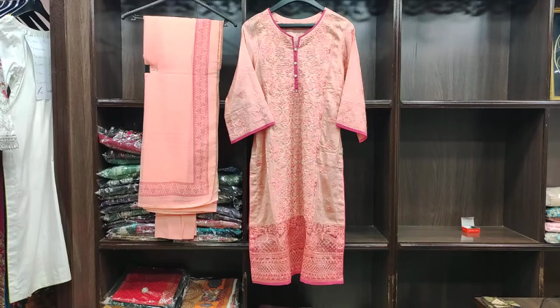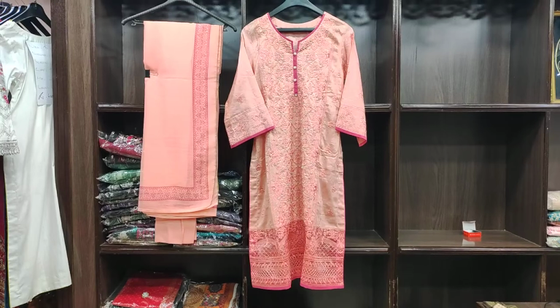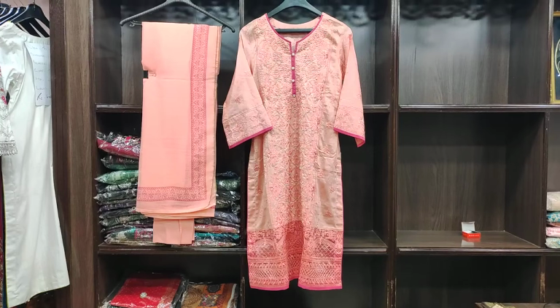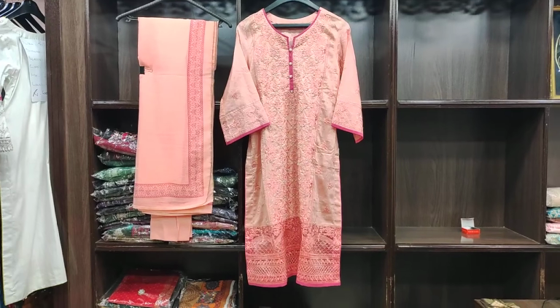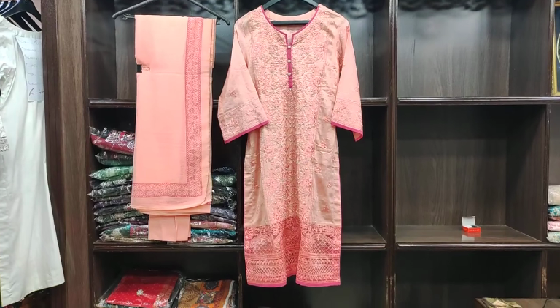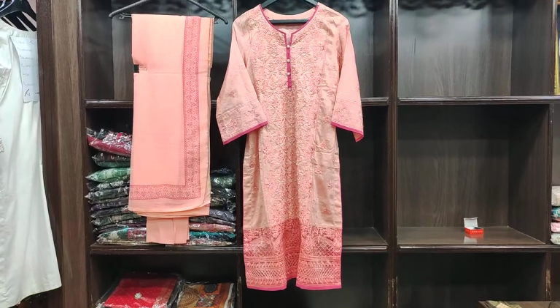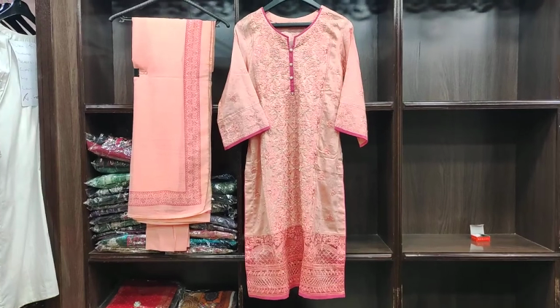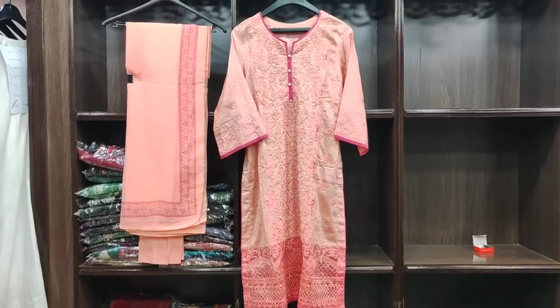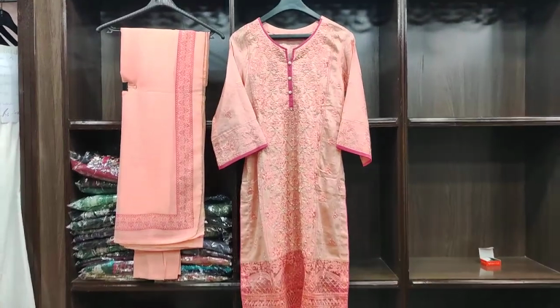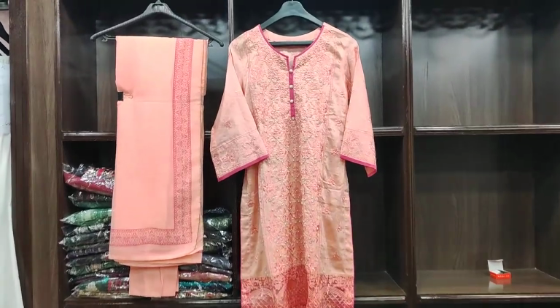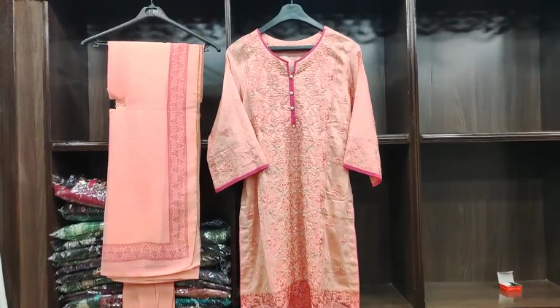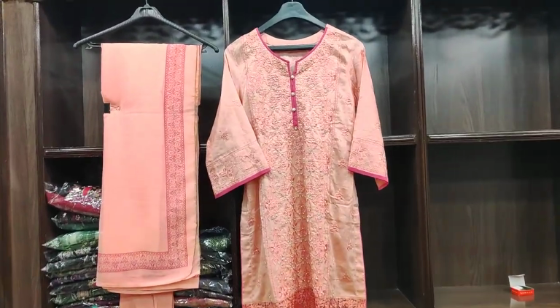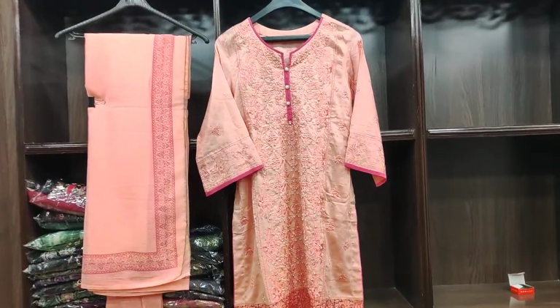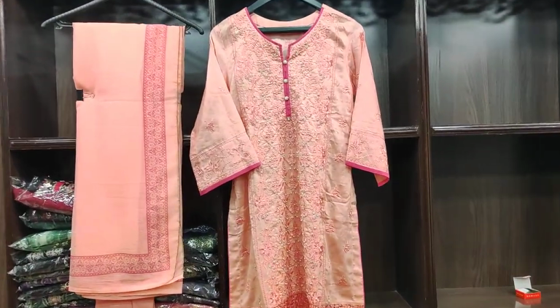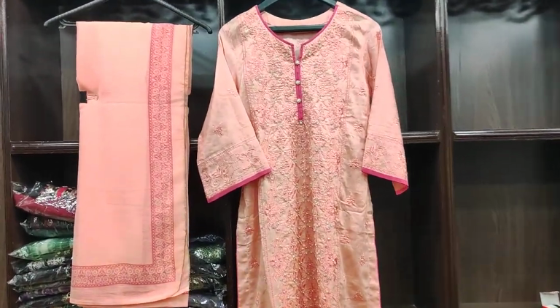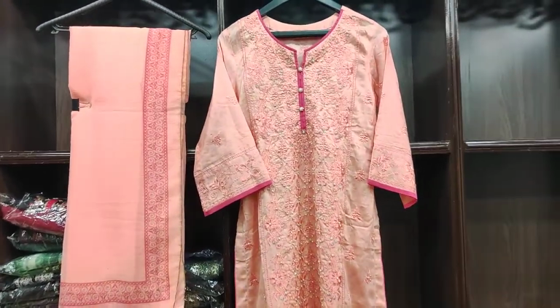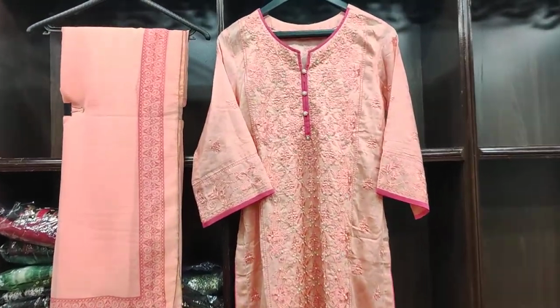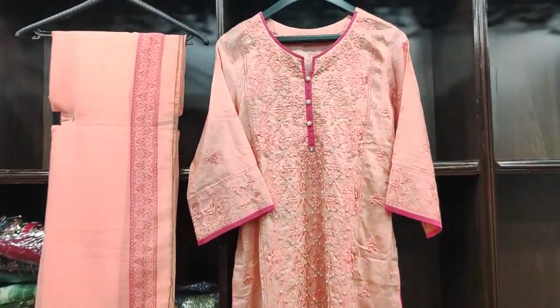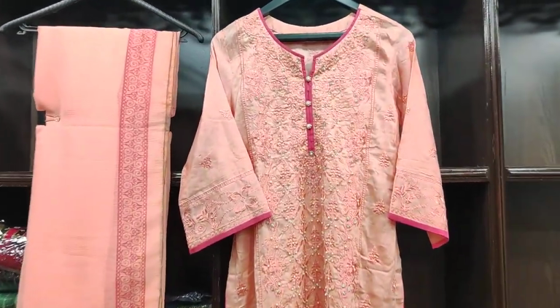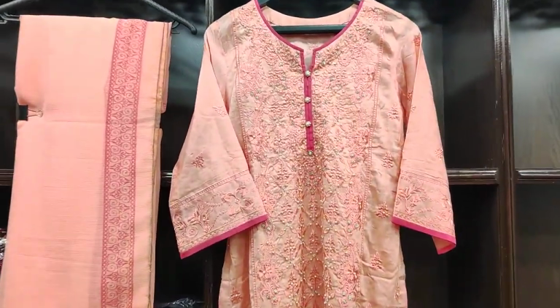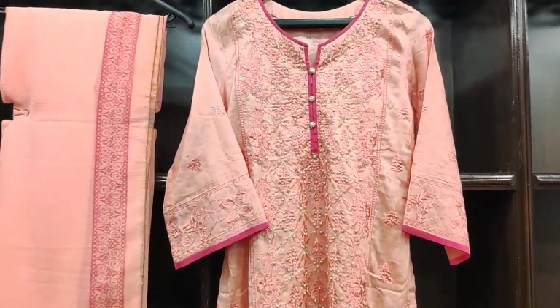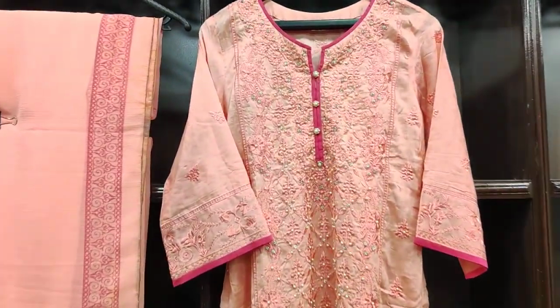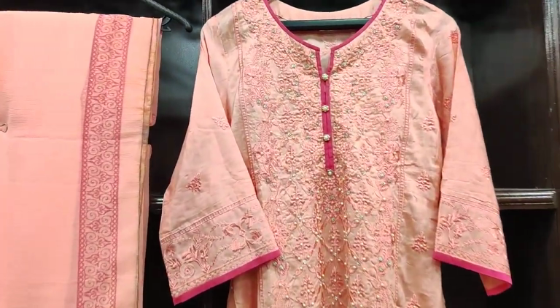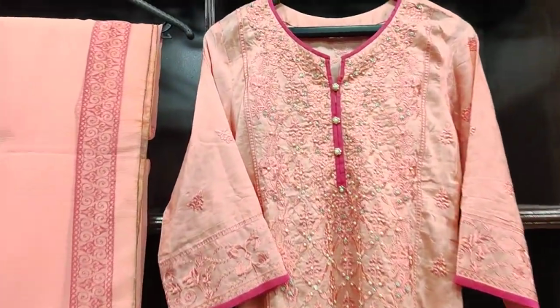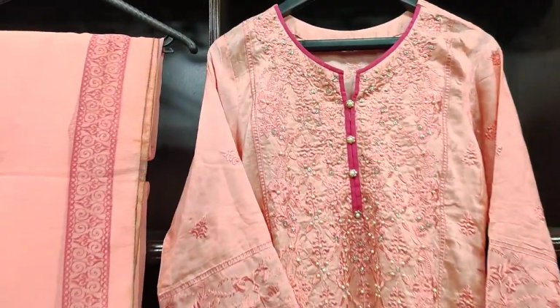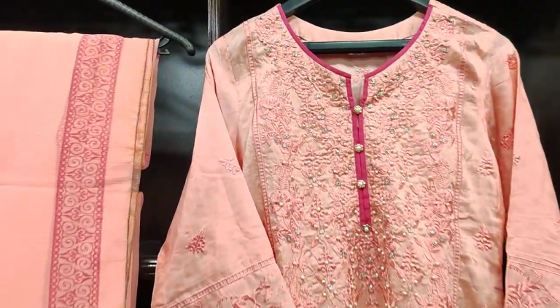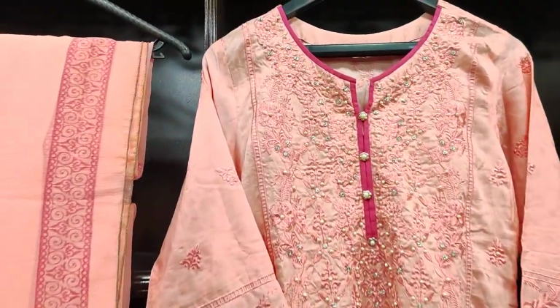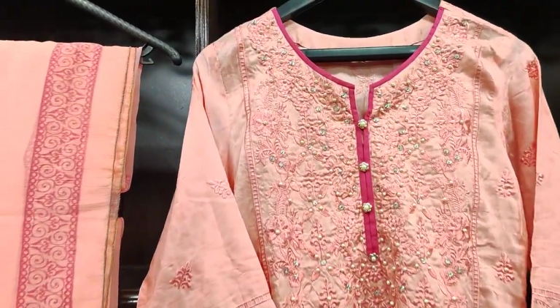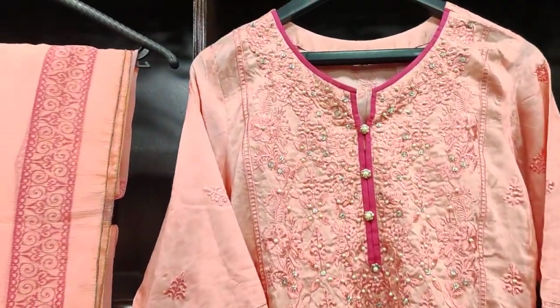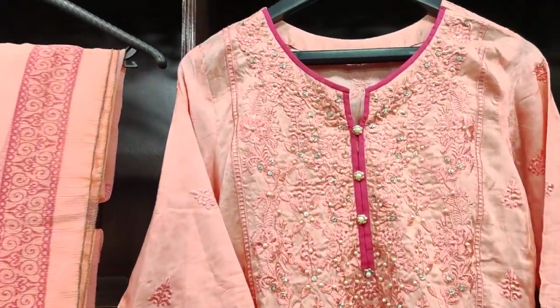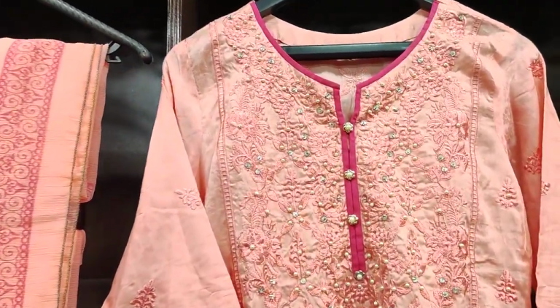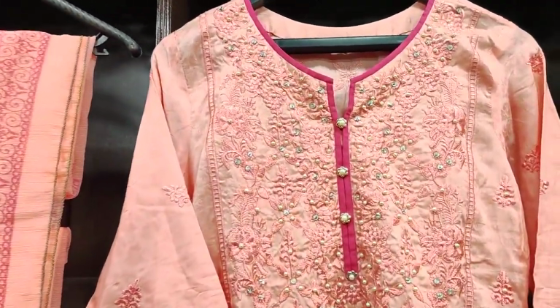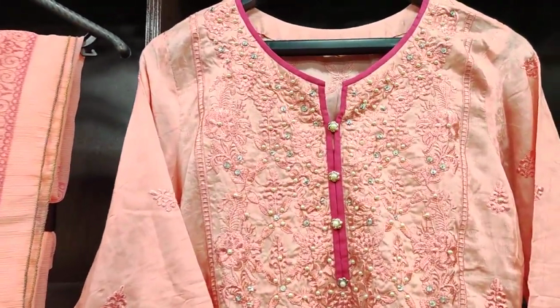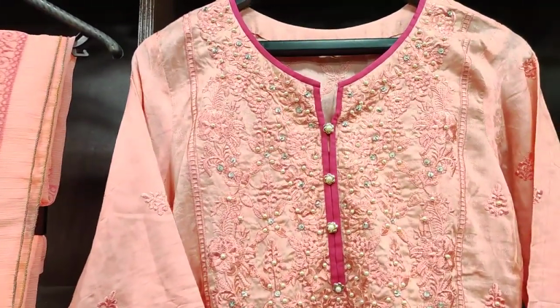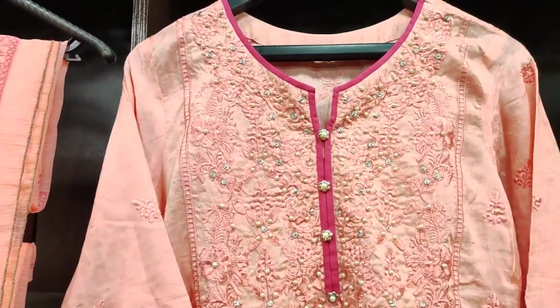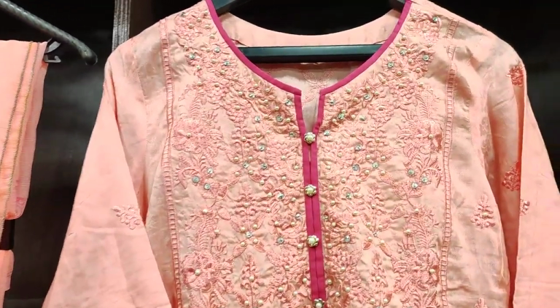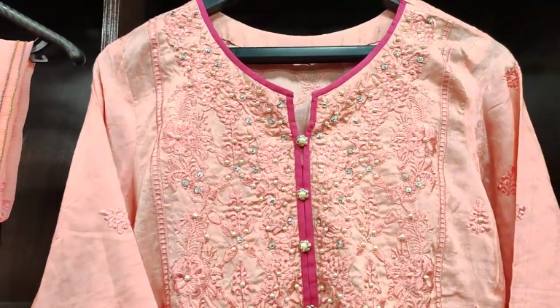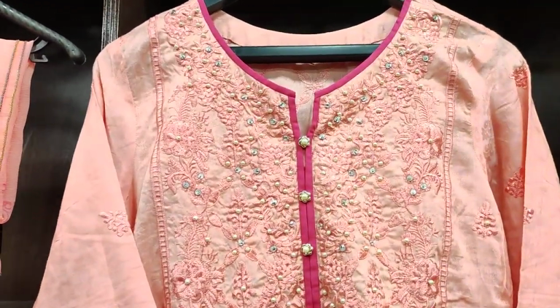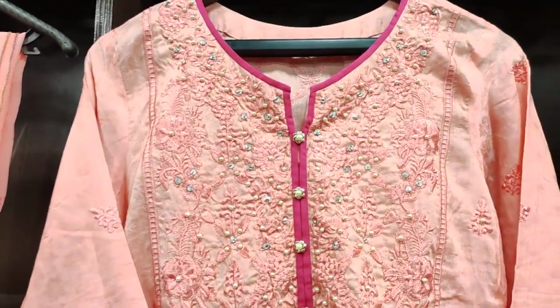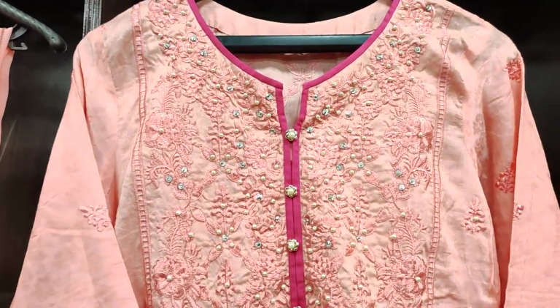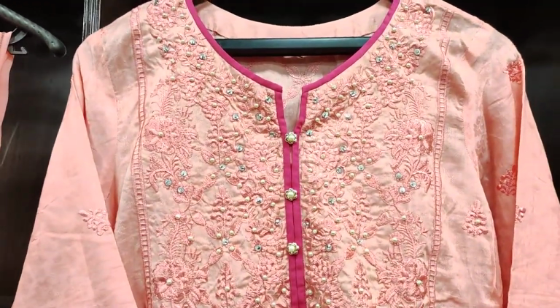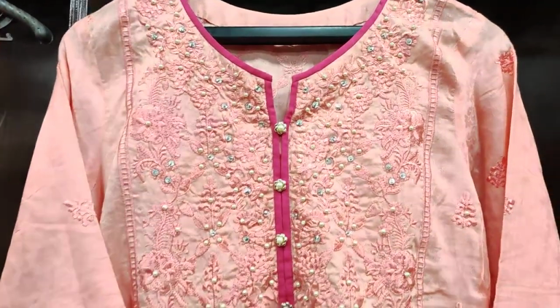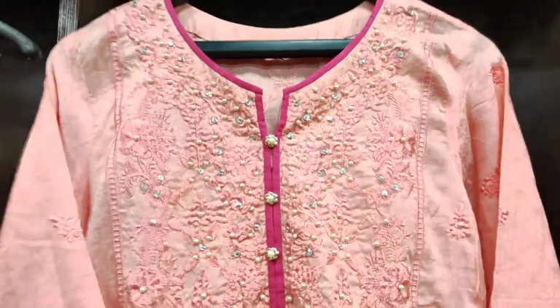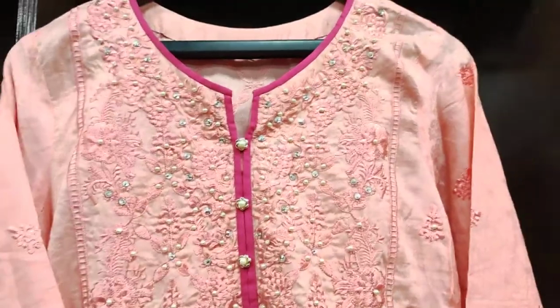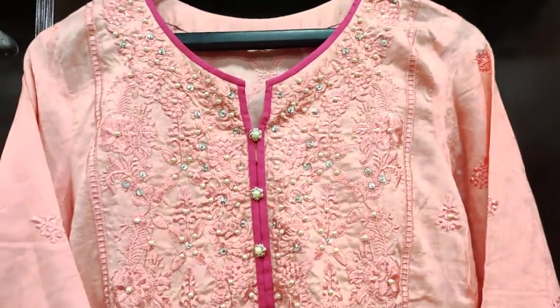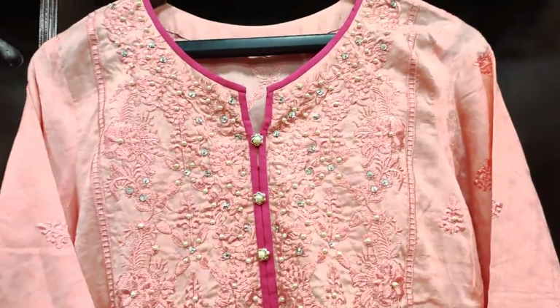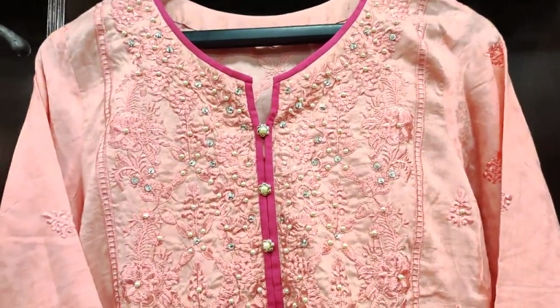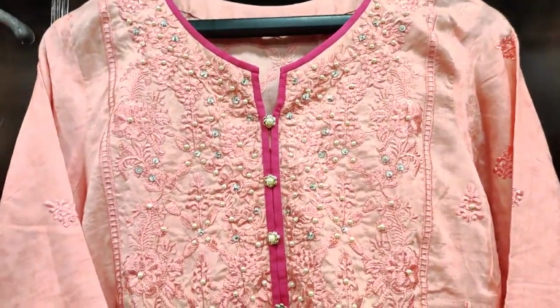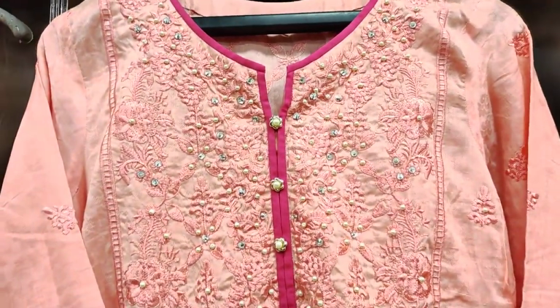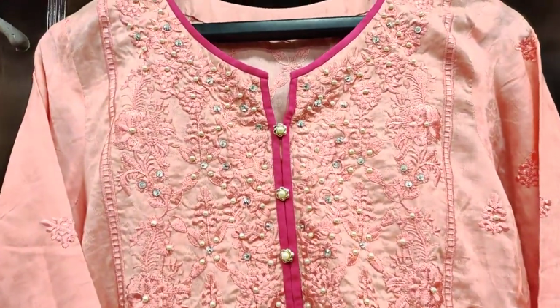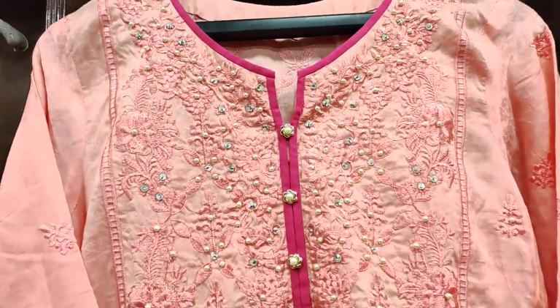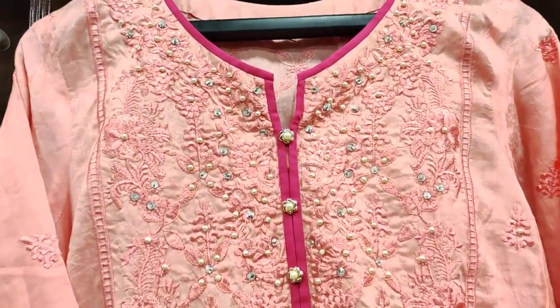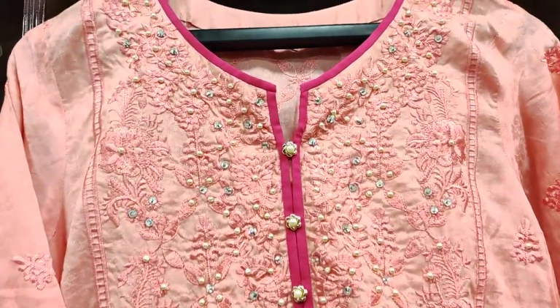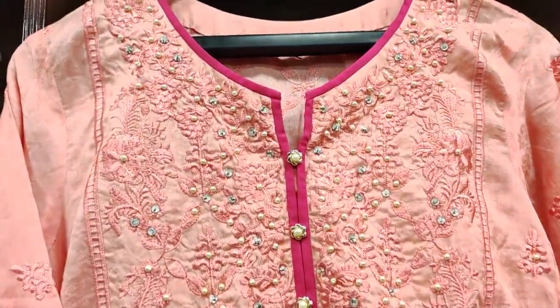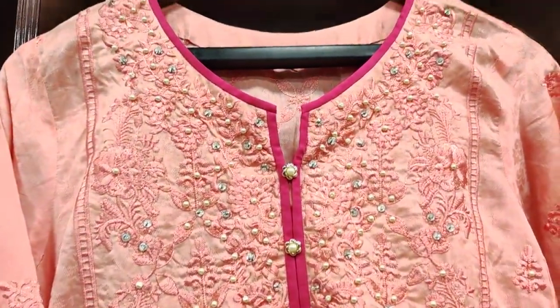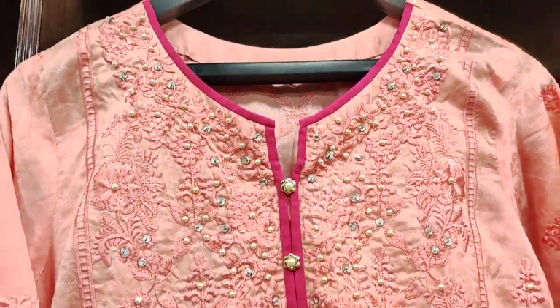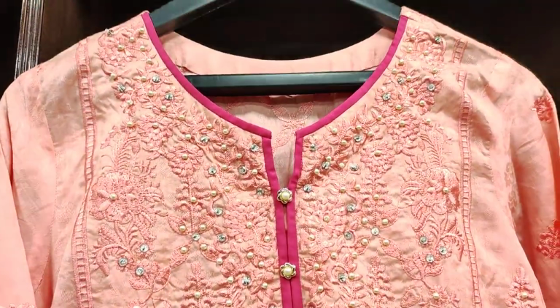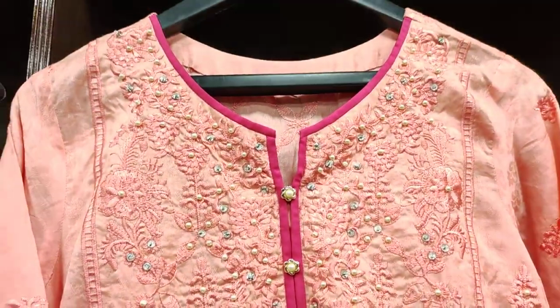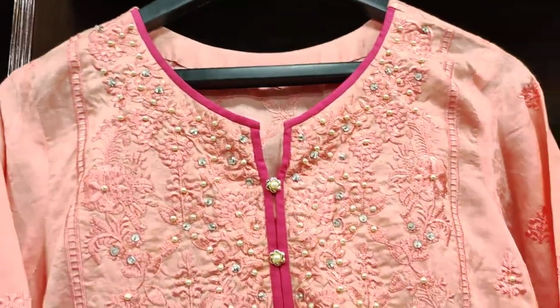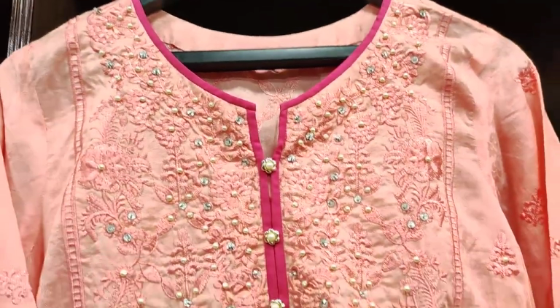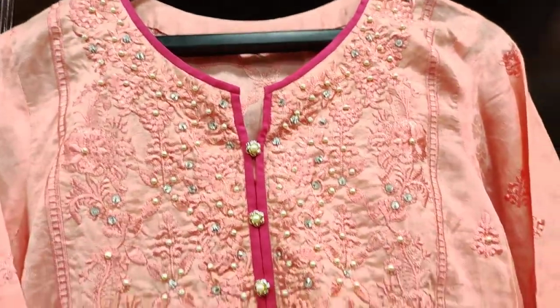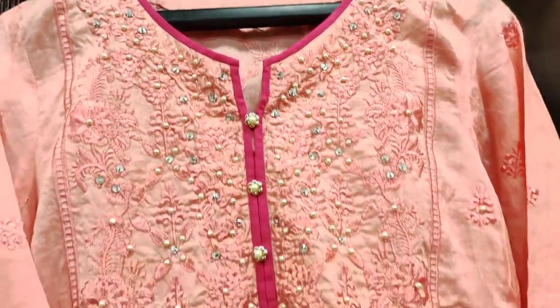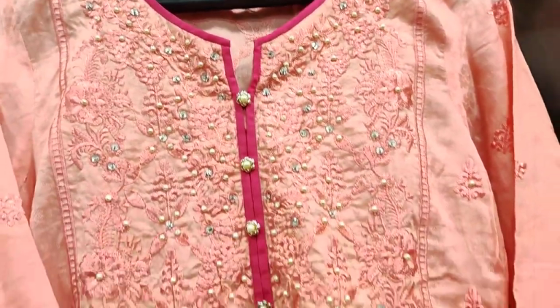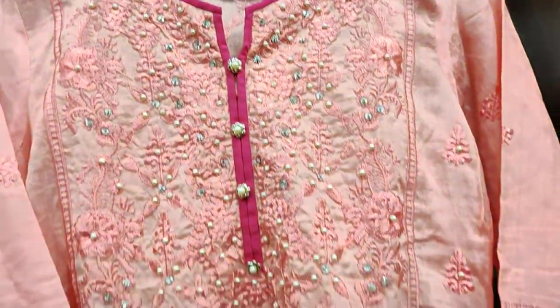Assalamualaikum everyone. My name is Aadam Sakha. I have a three piece collection which you can see. This is the cell fabric. This is the handwork.